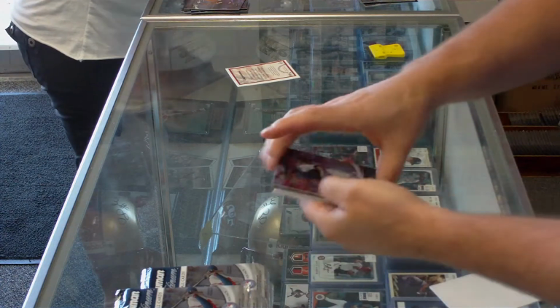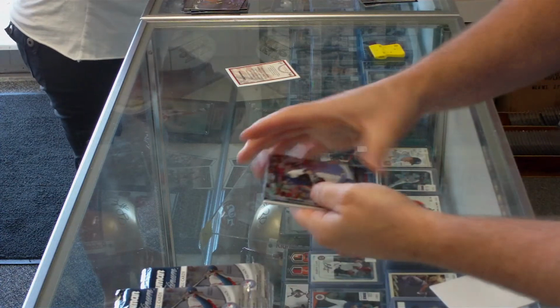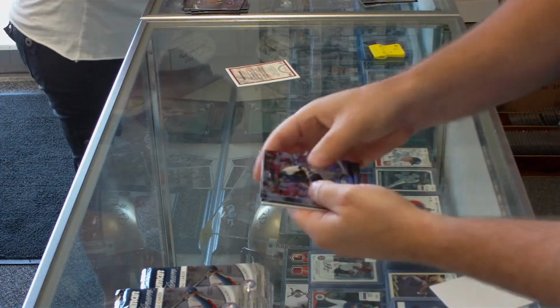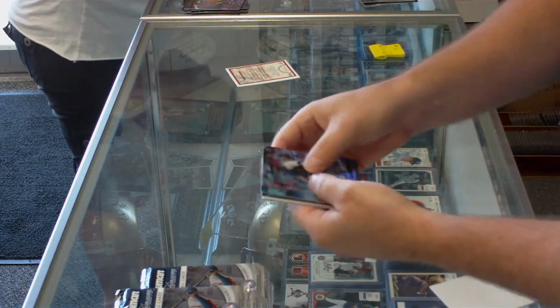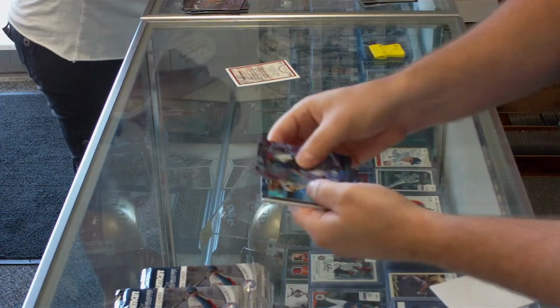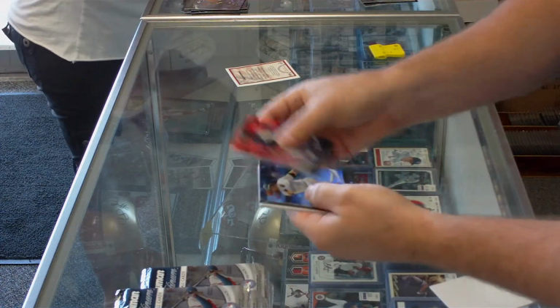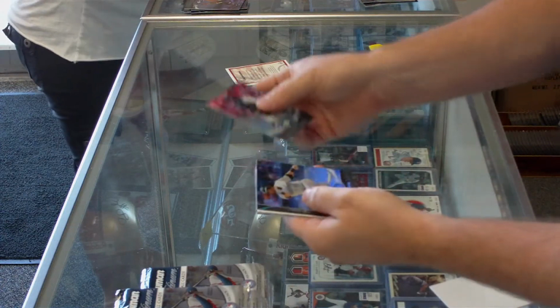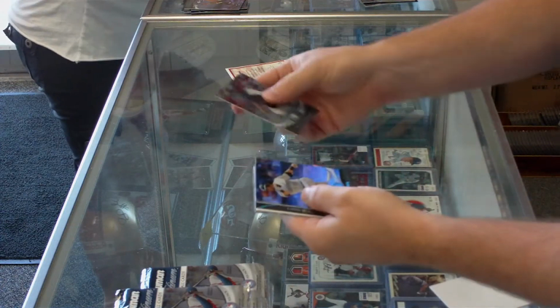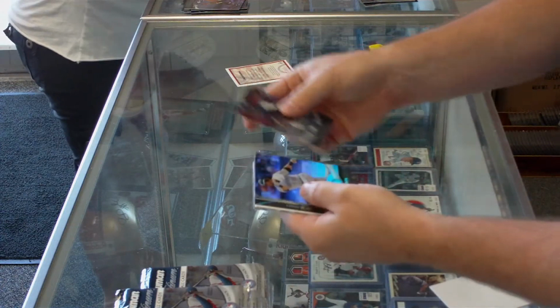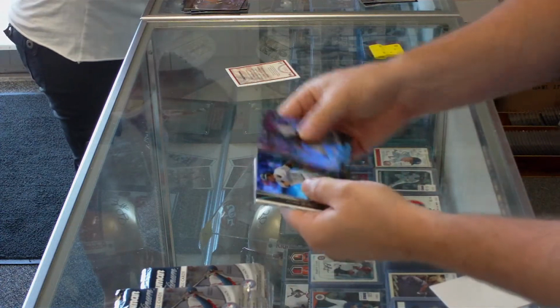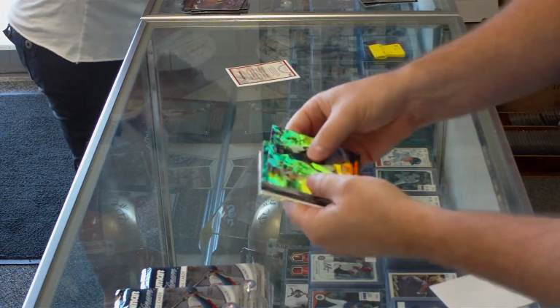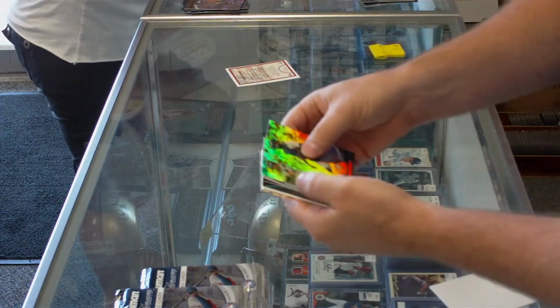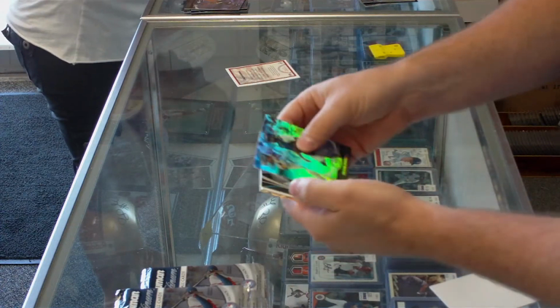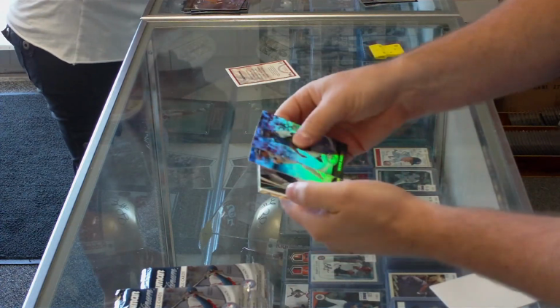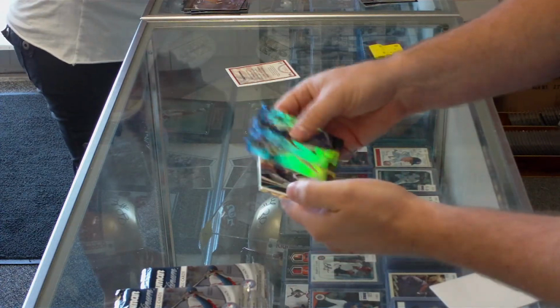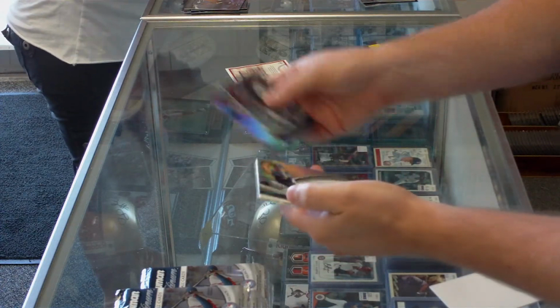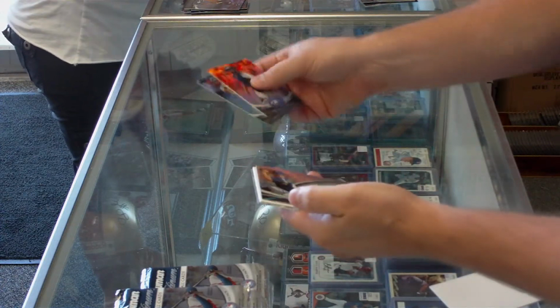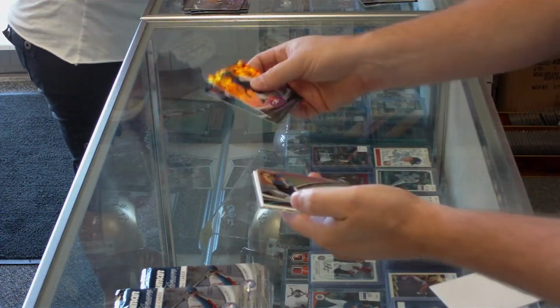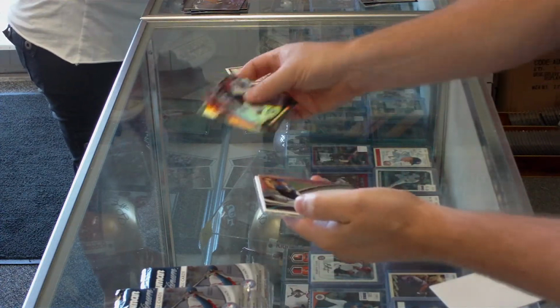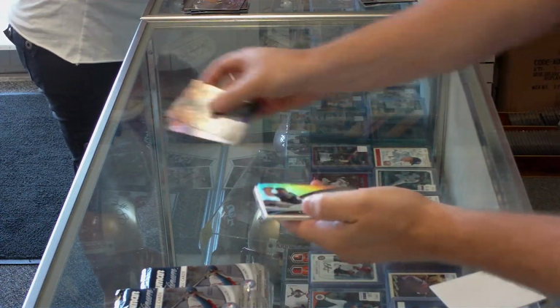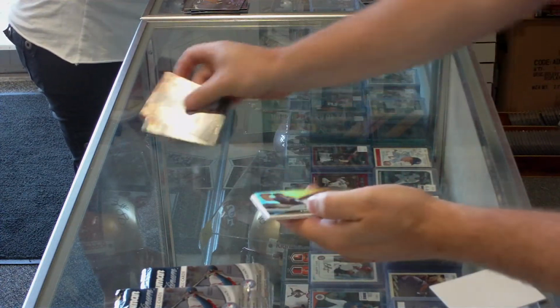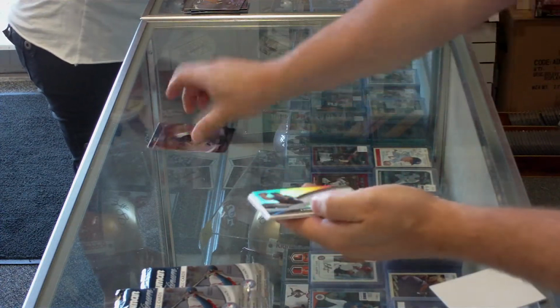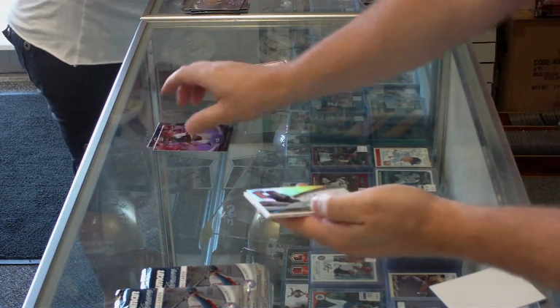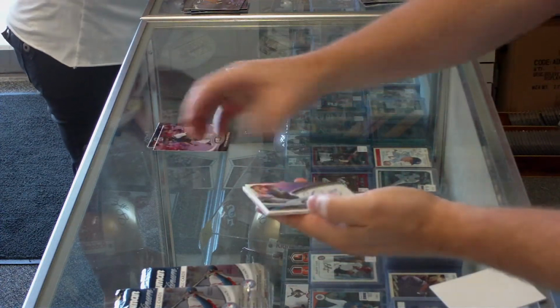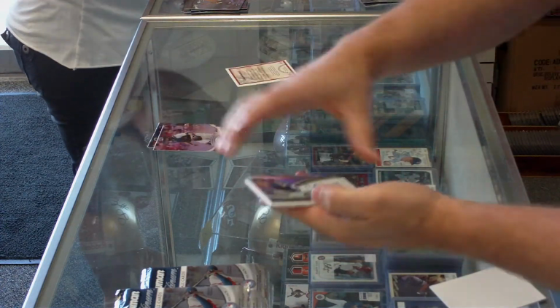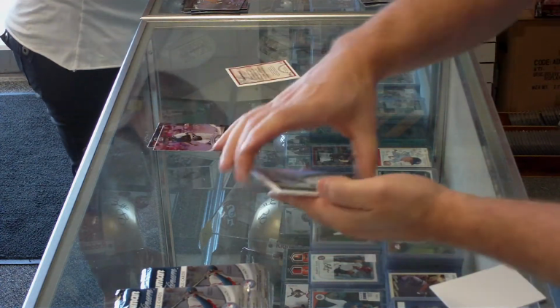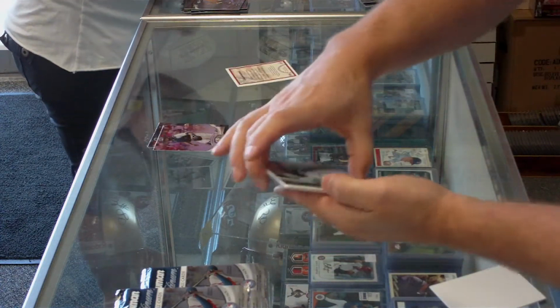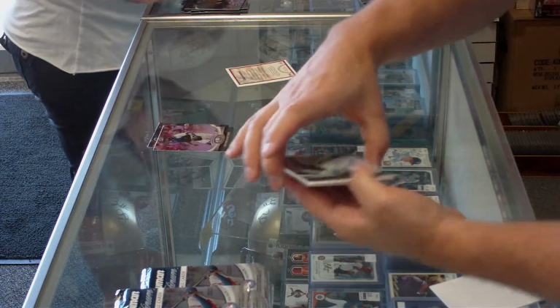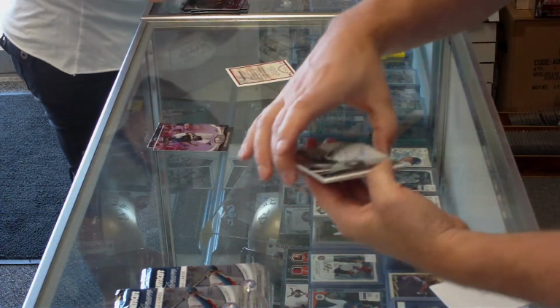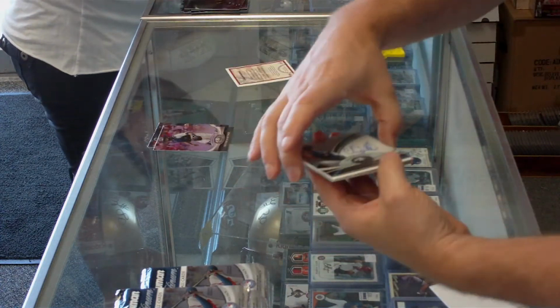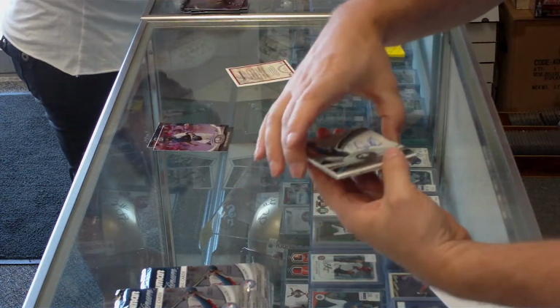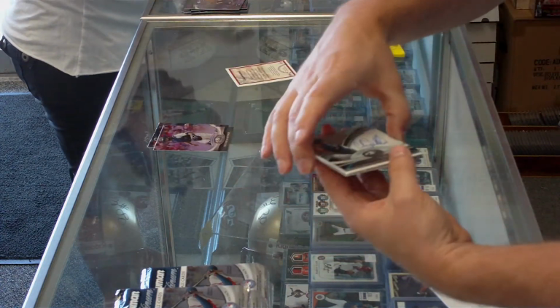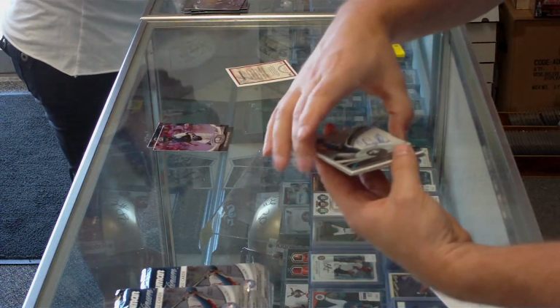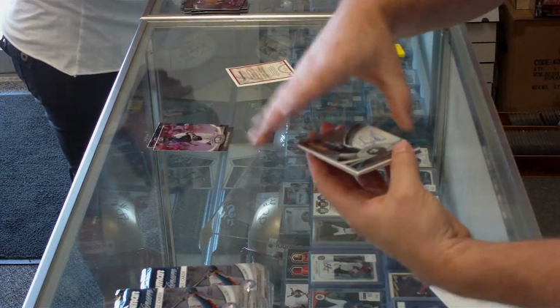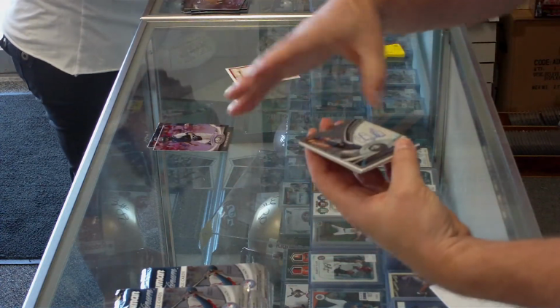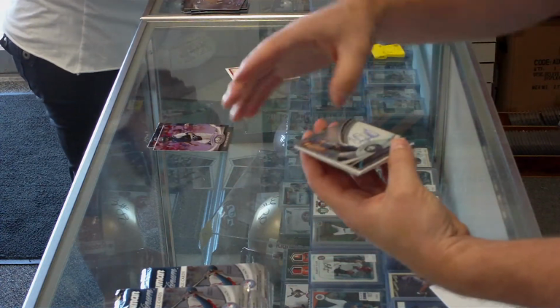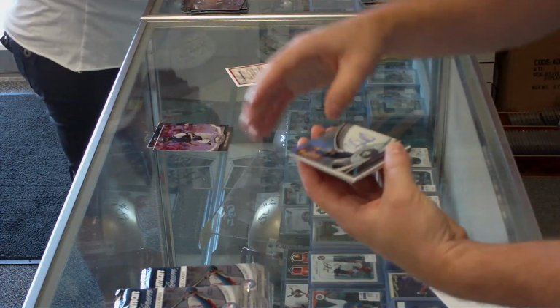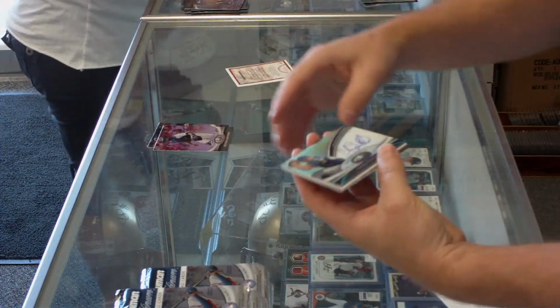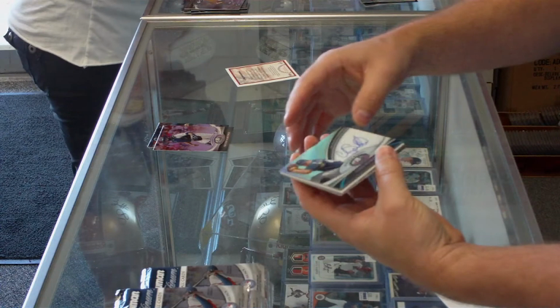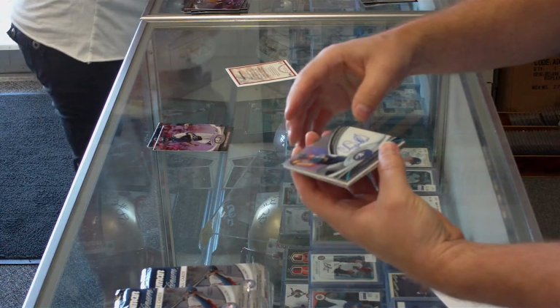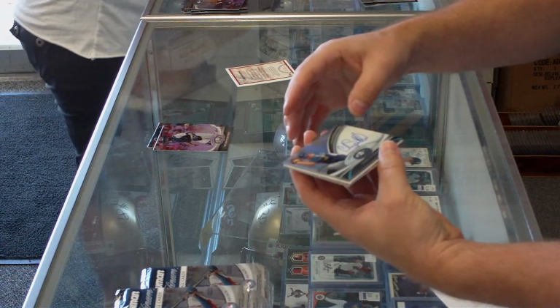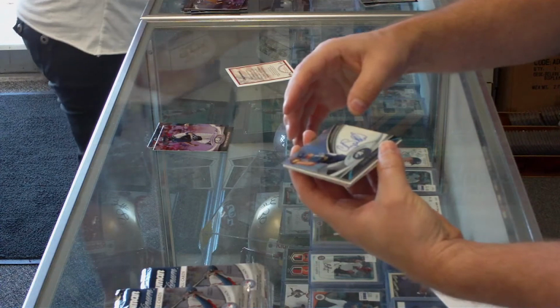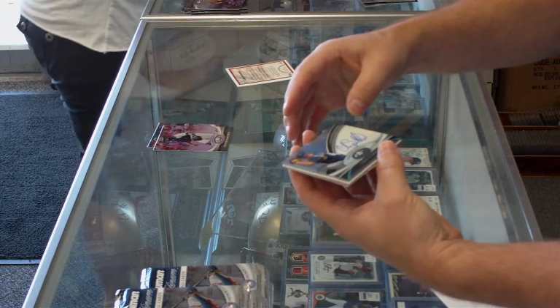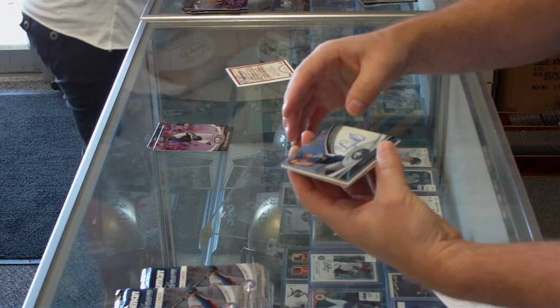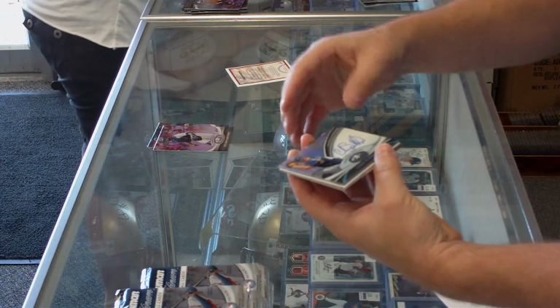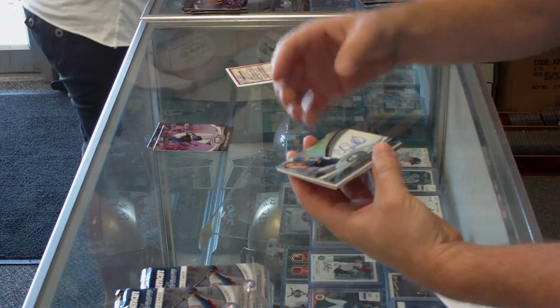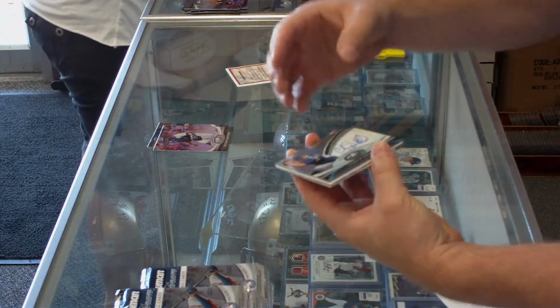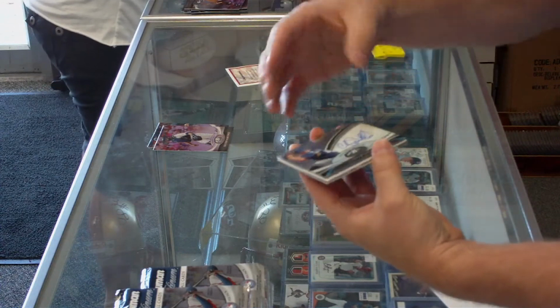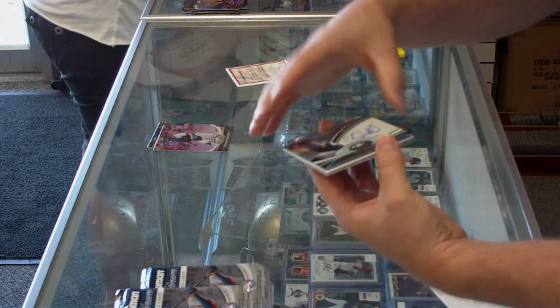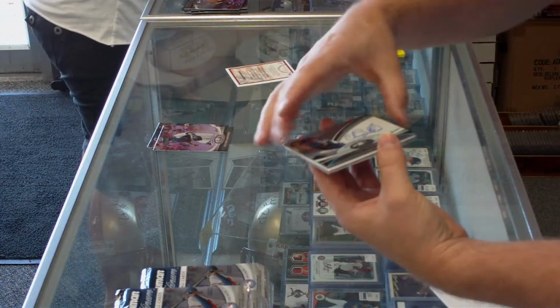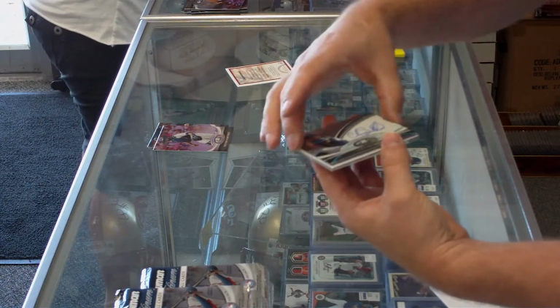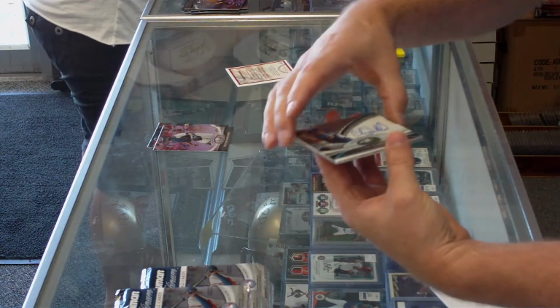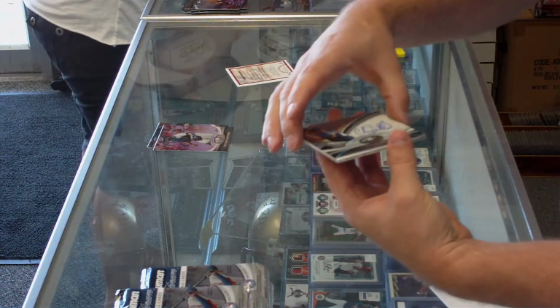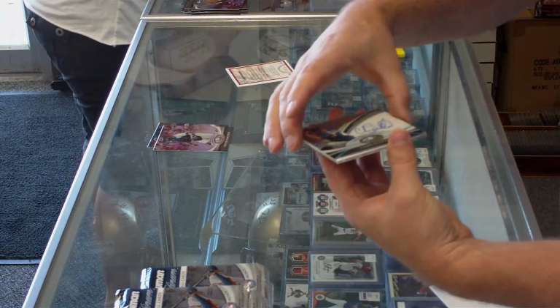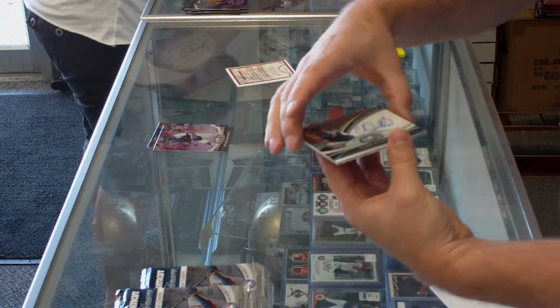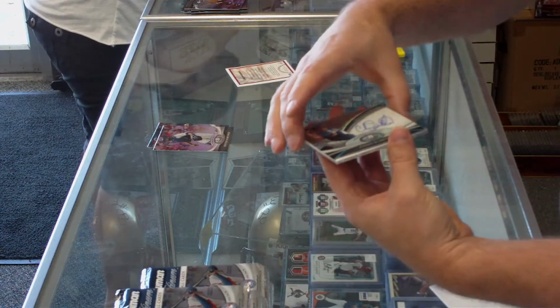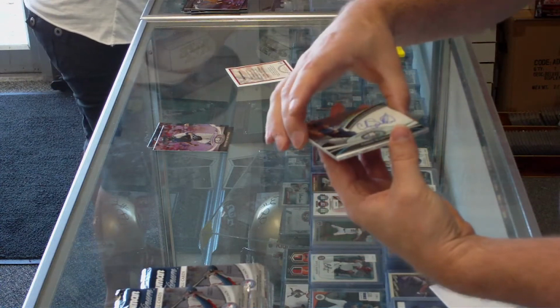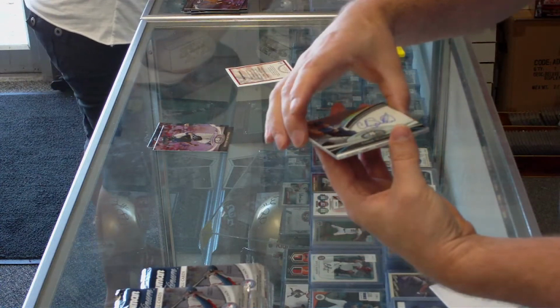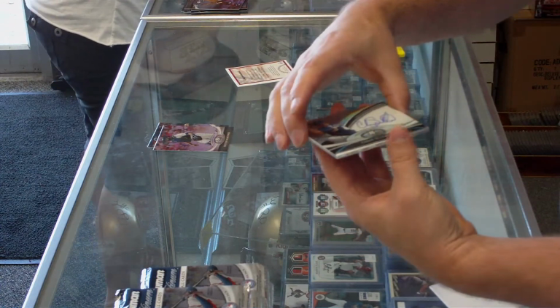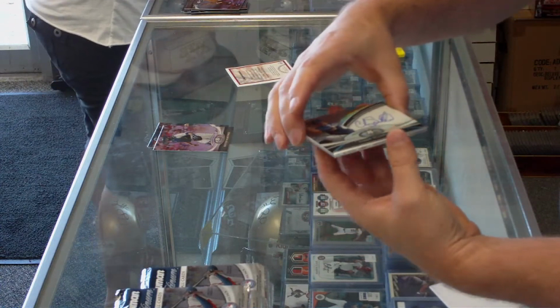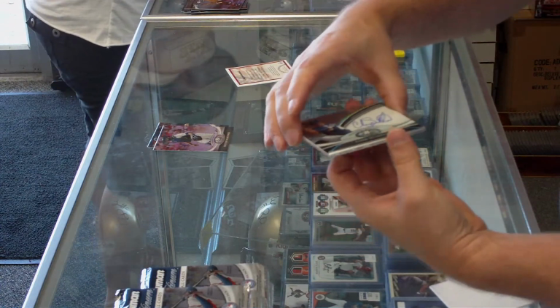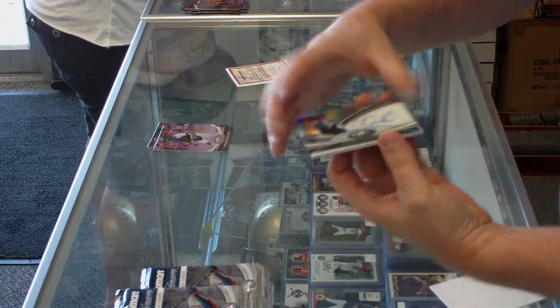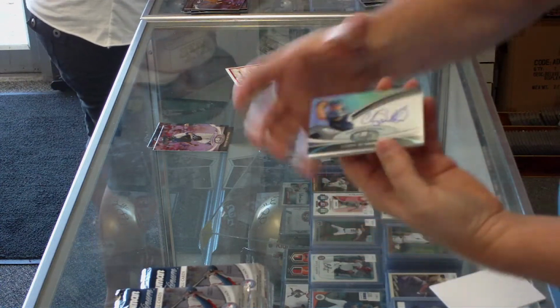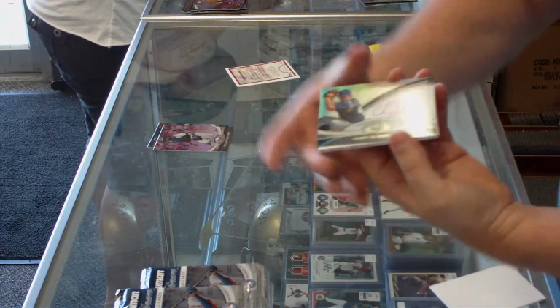Got our first autograph. It's an on-card autograph from the Brewers — Cody Scarpetta.